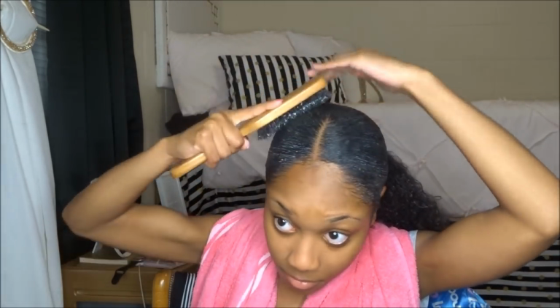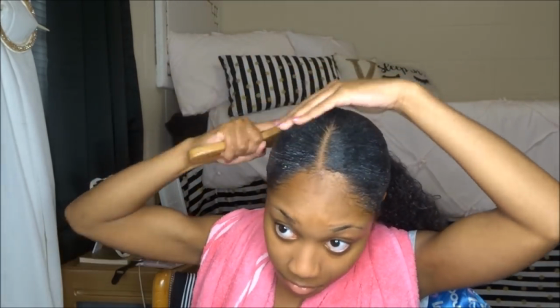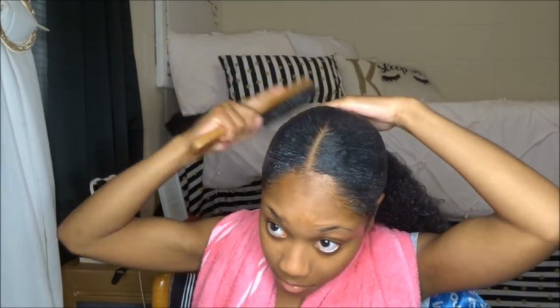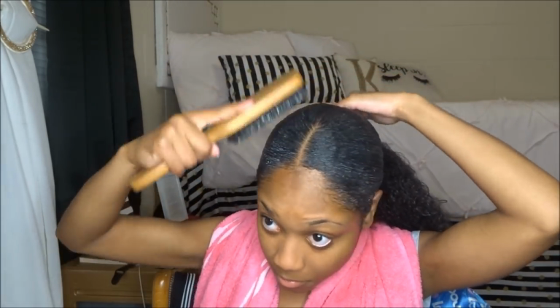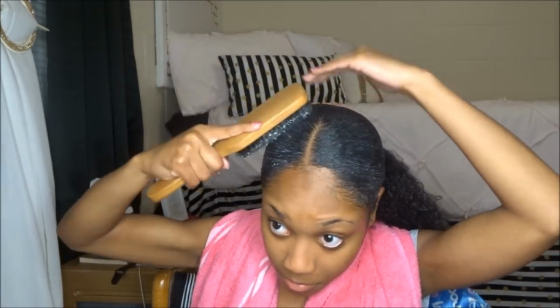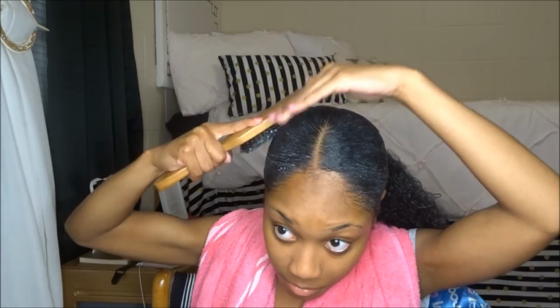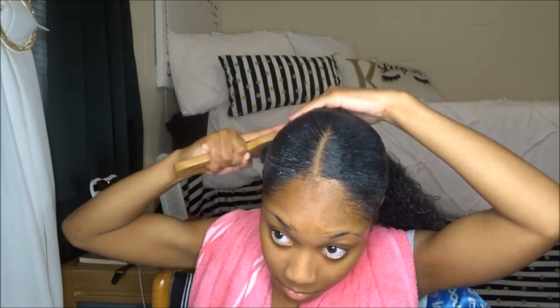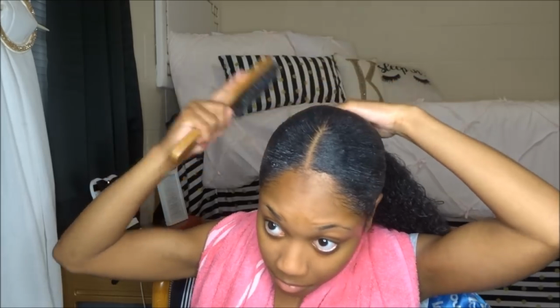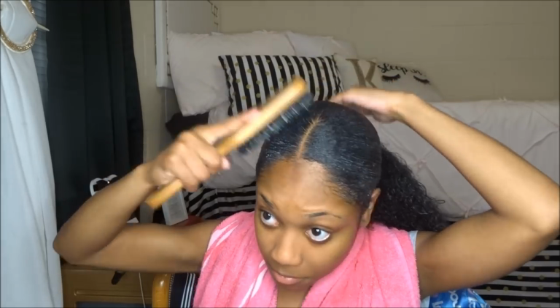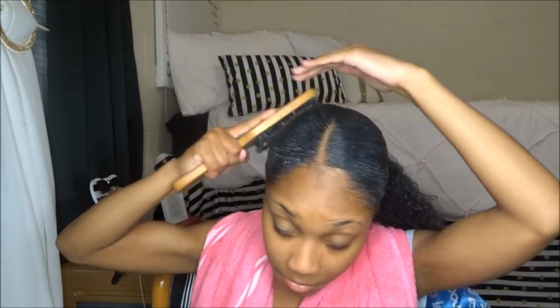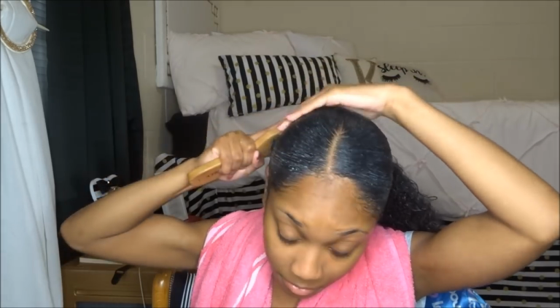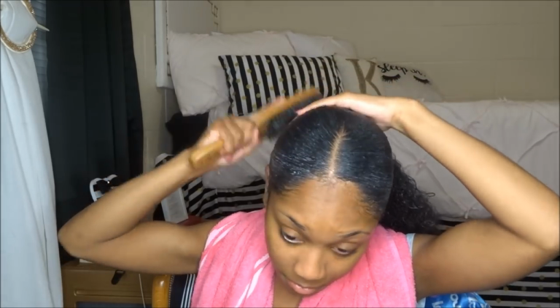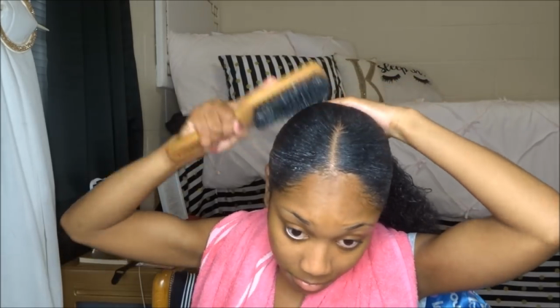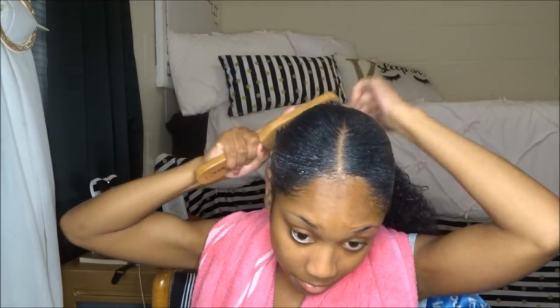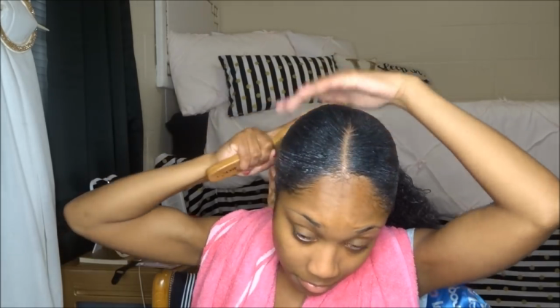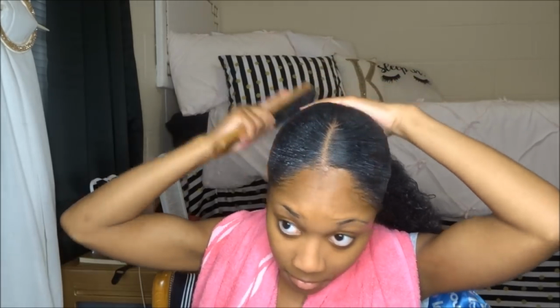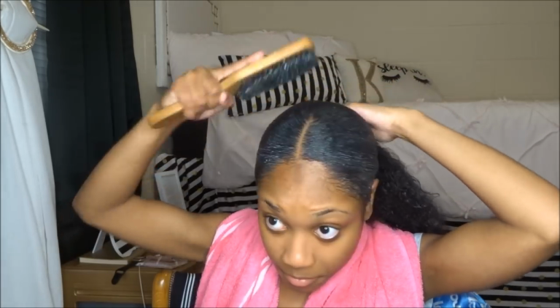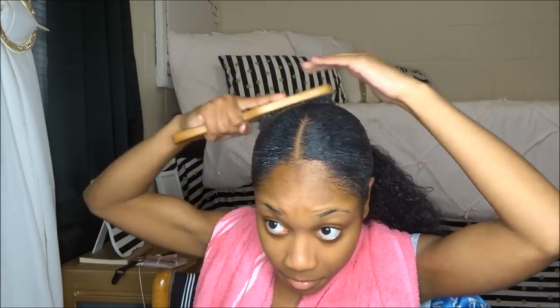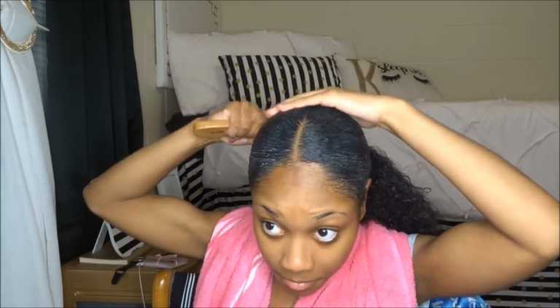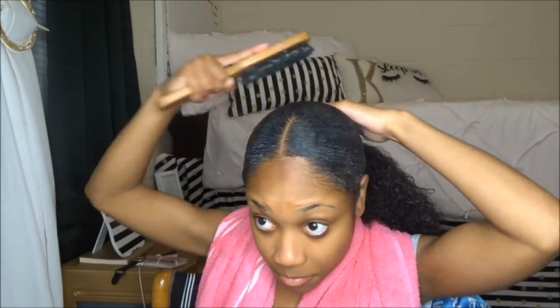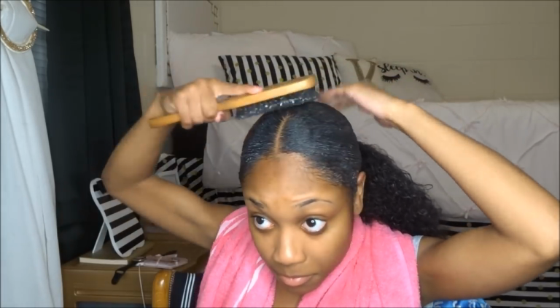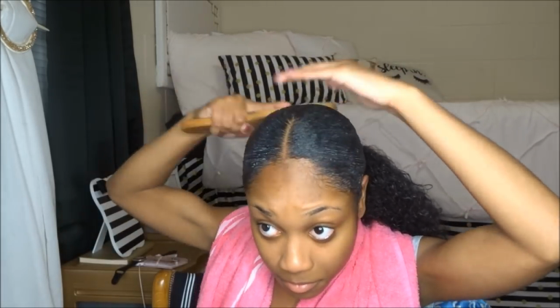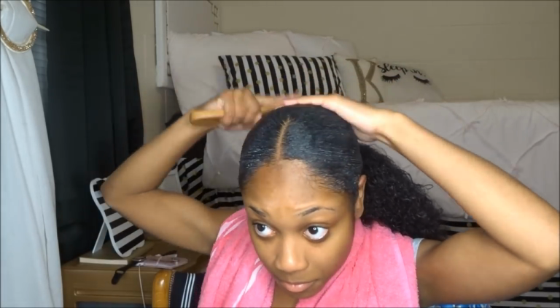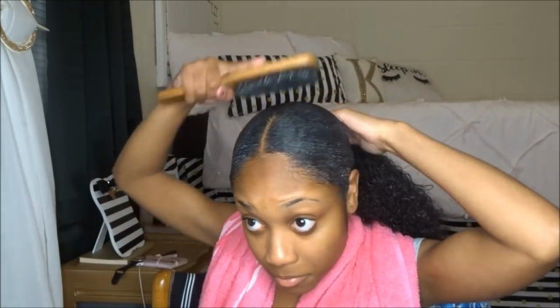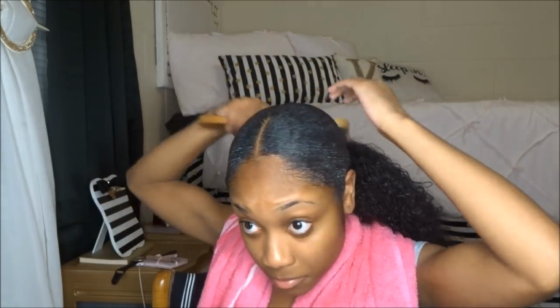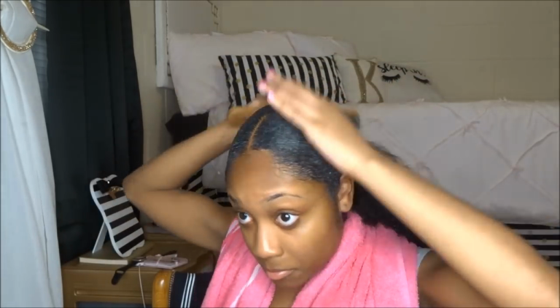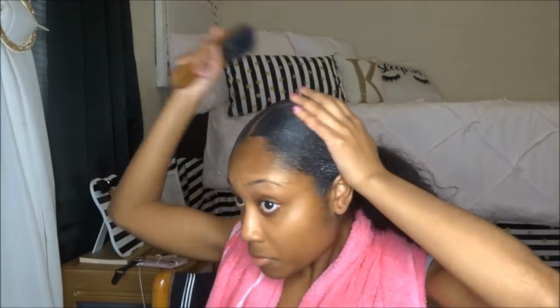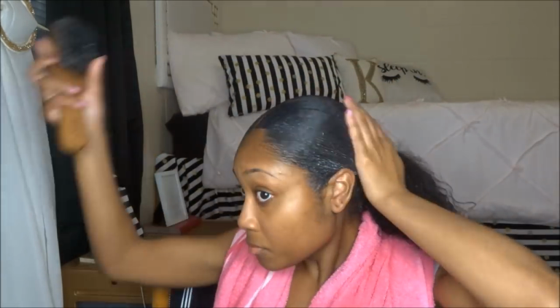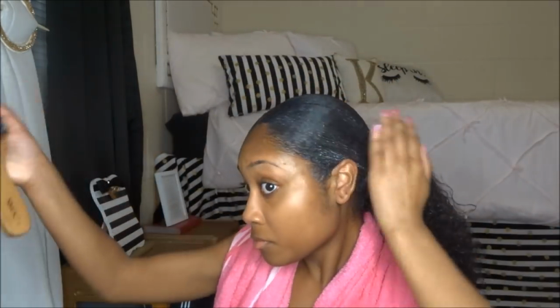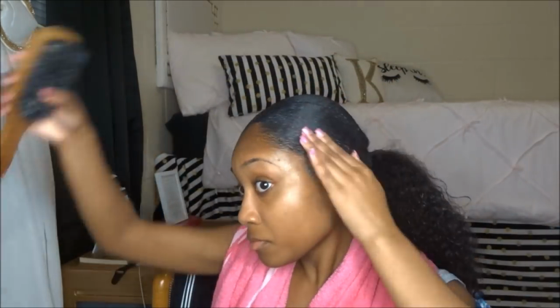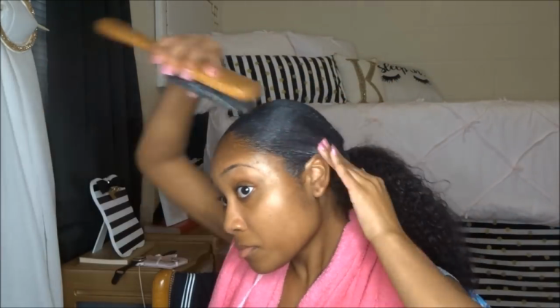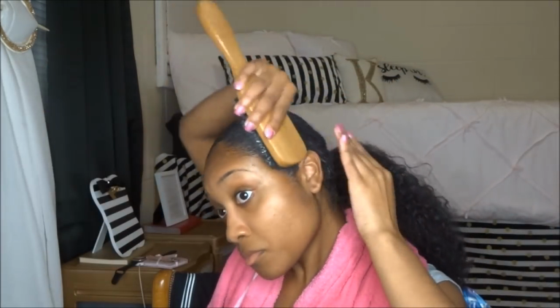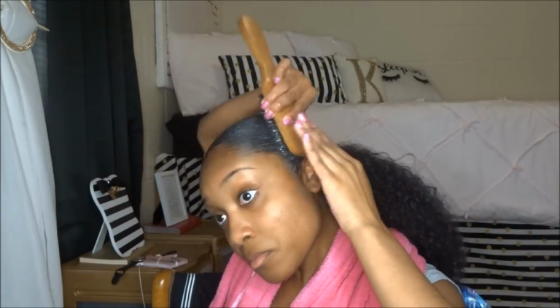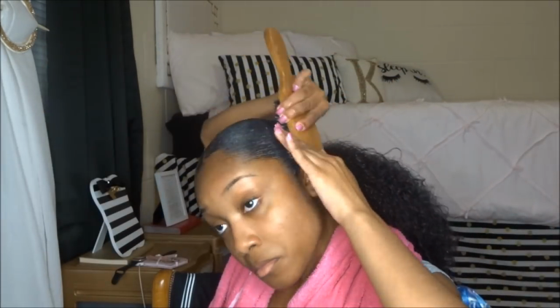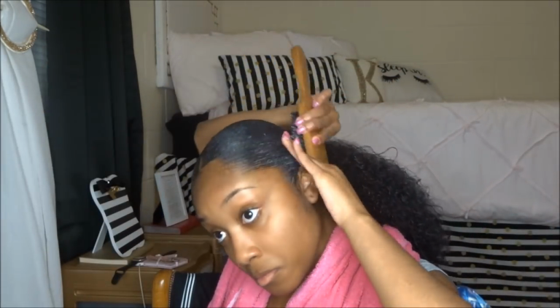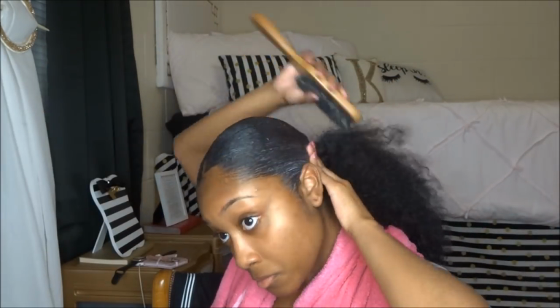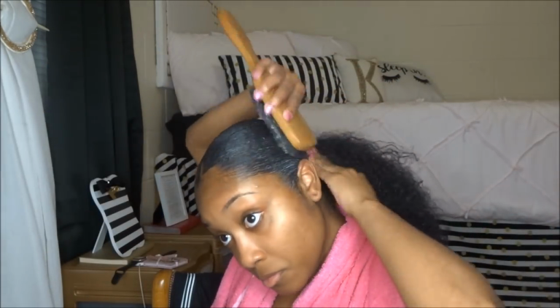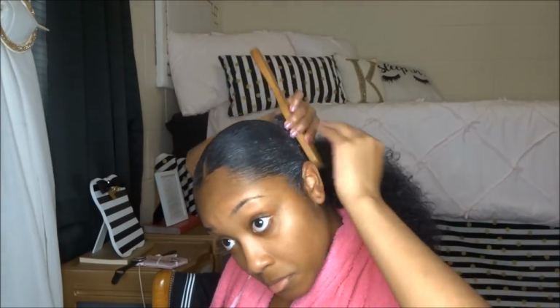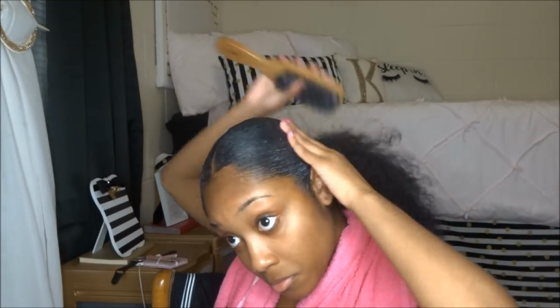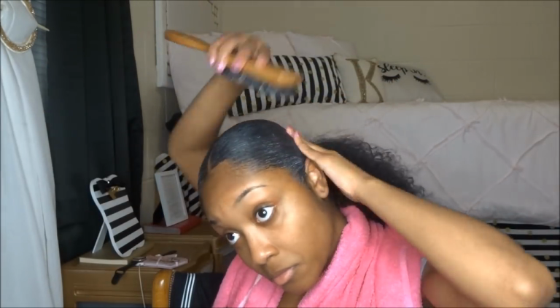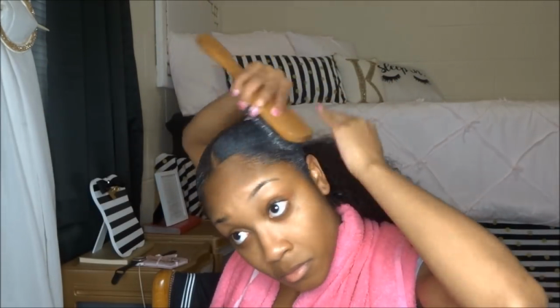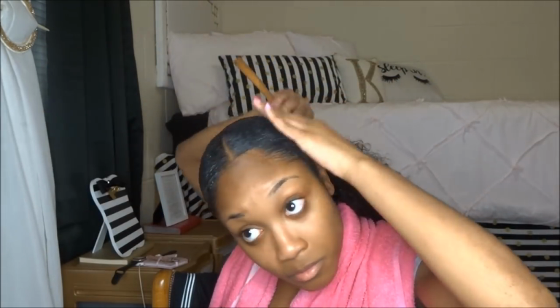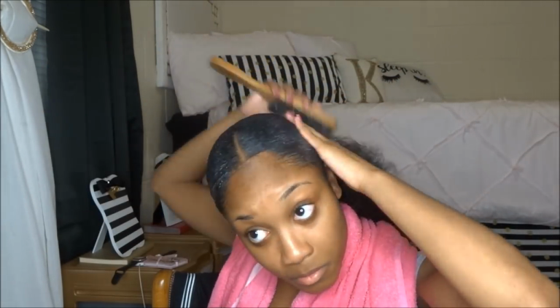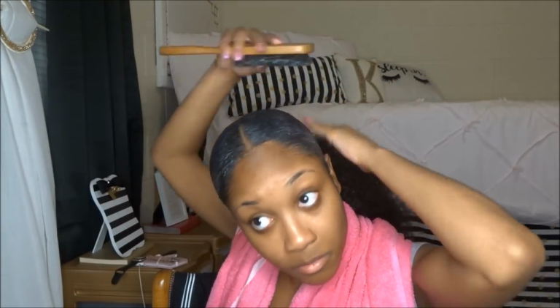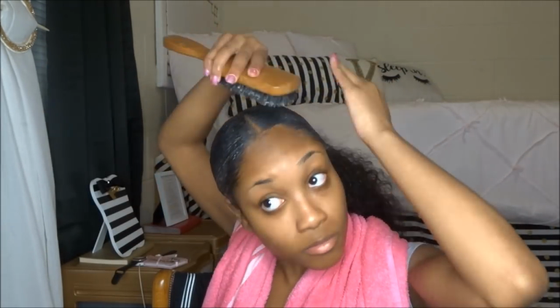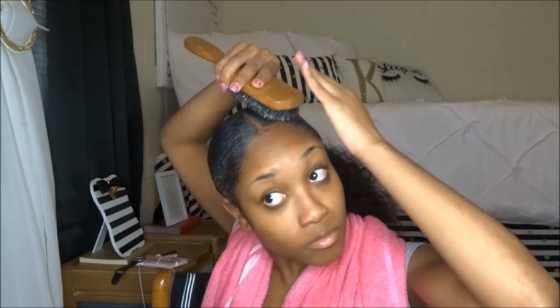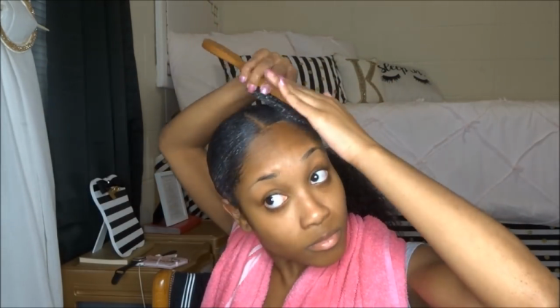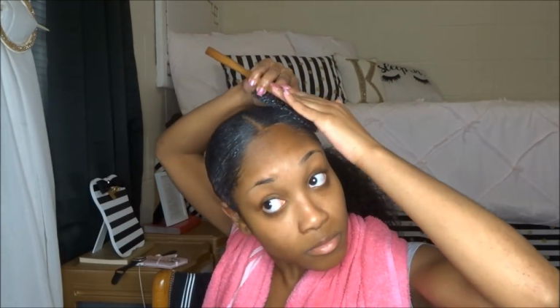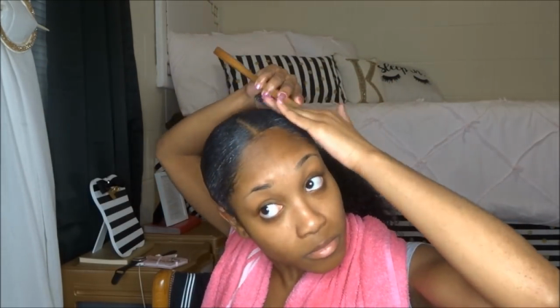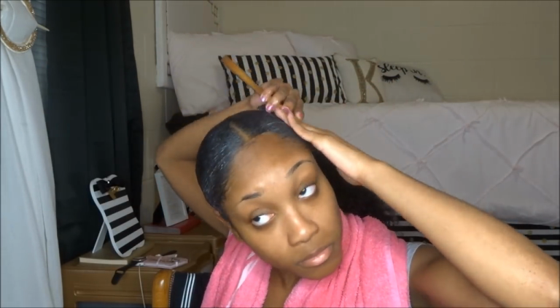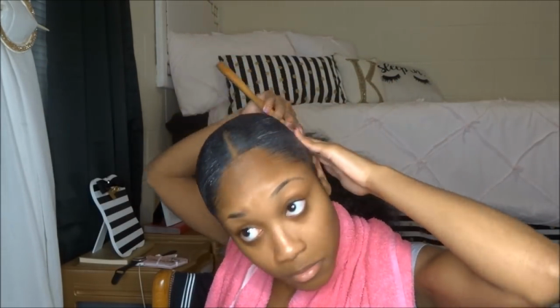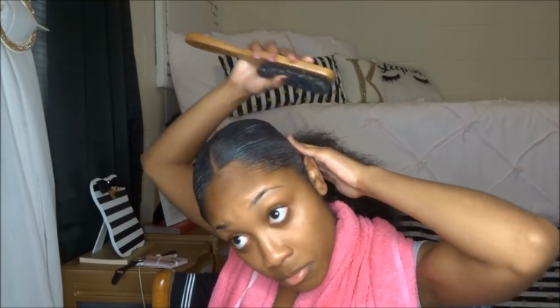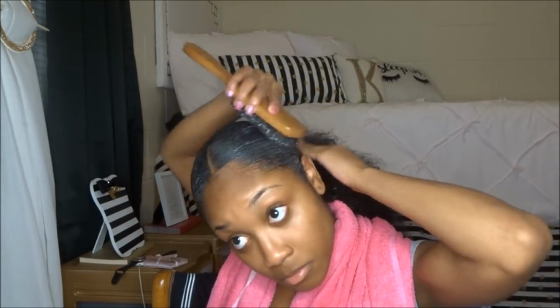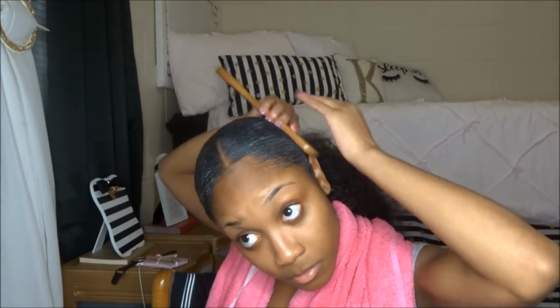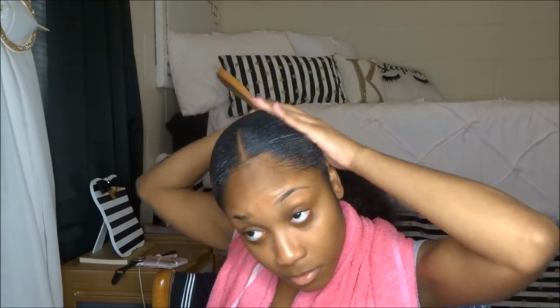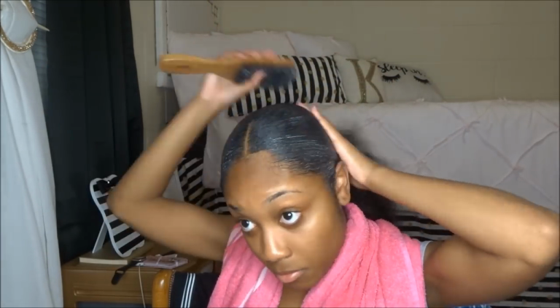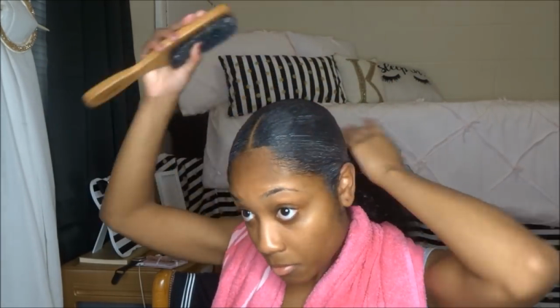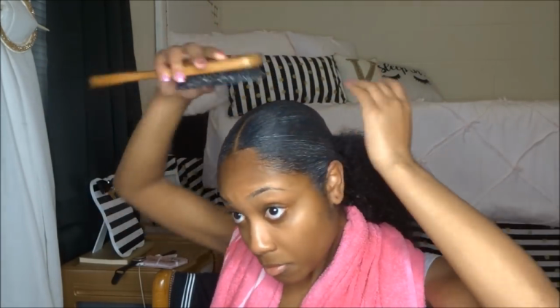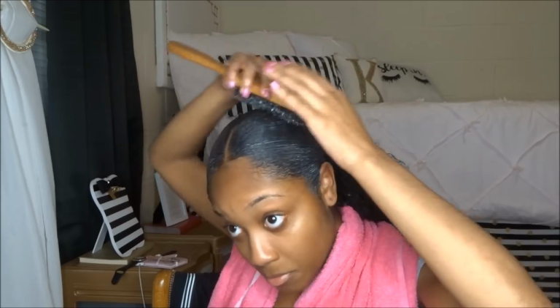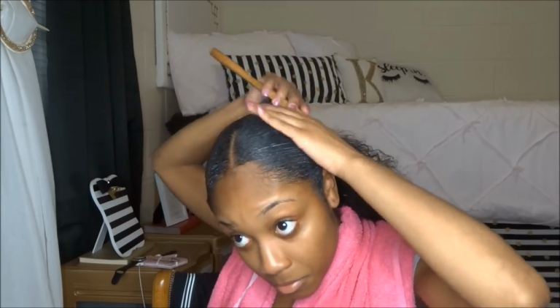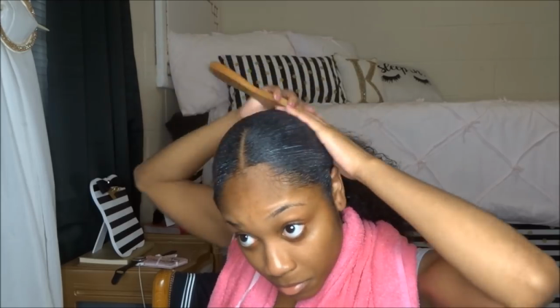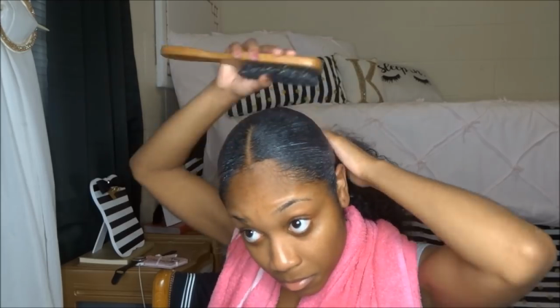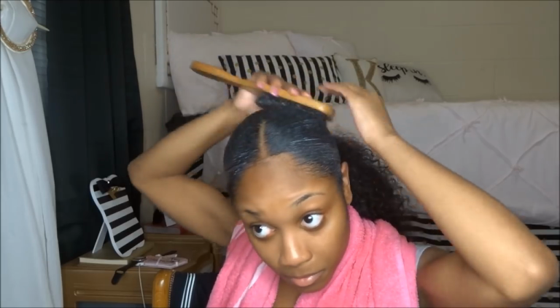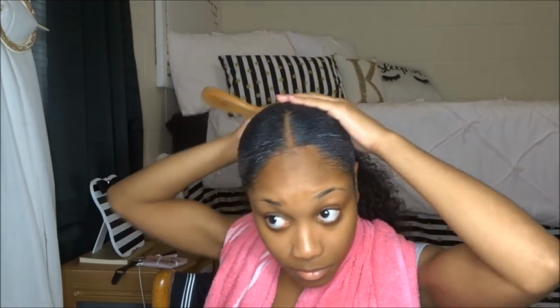Don't be alarmed about any of the product kind of peeking through — it does dry clear, so I just wanted to make you guys aware of that.